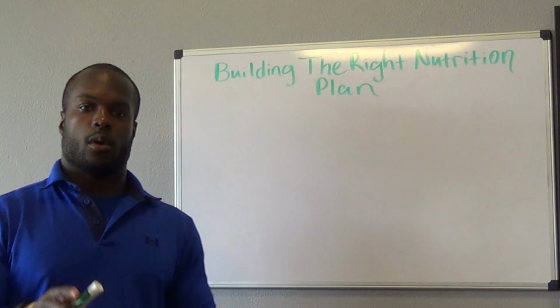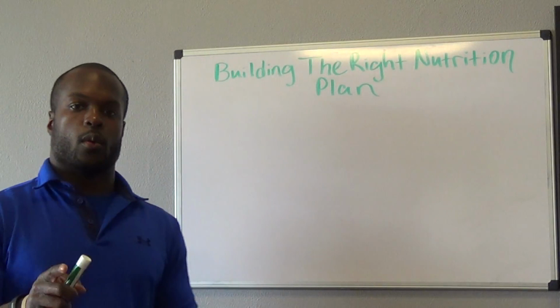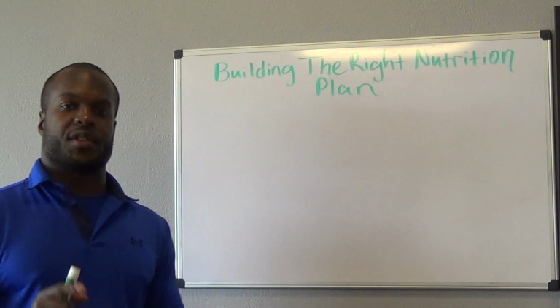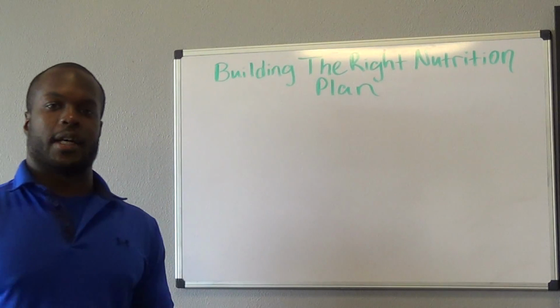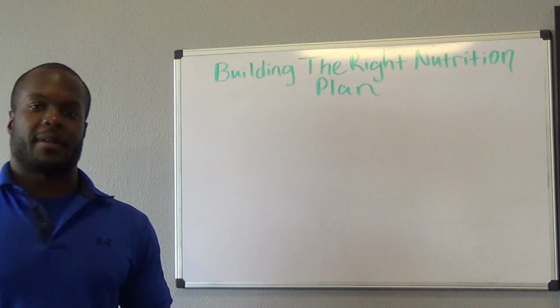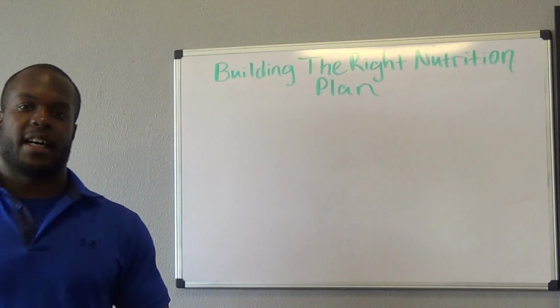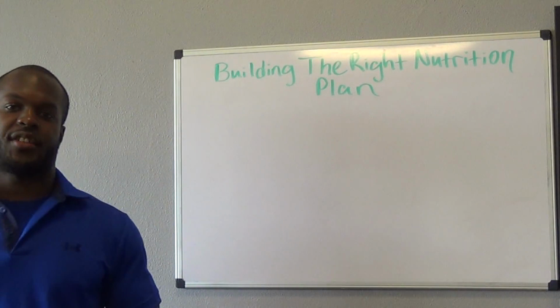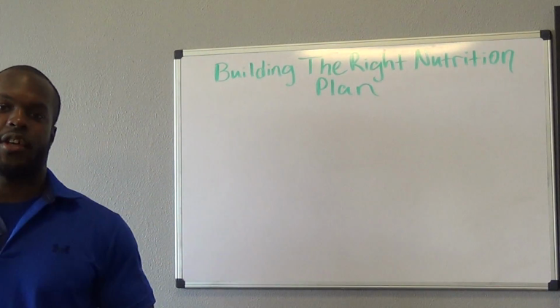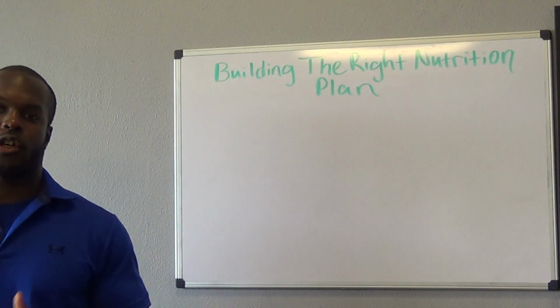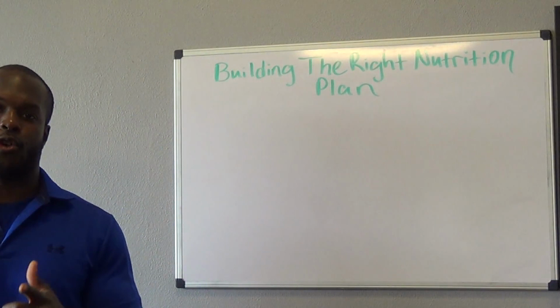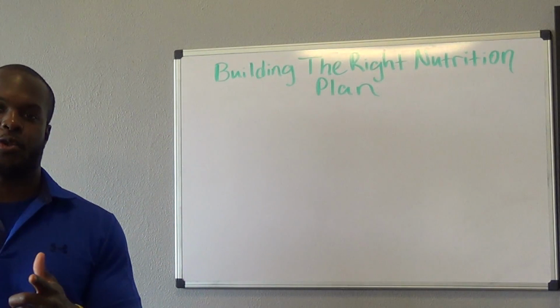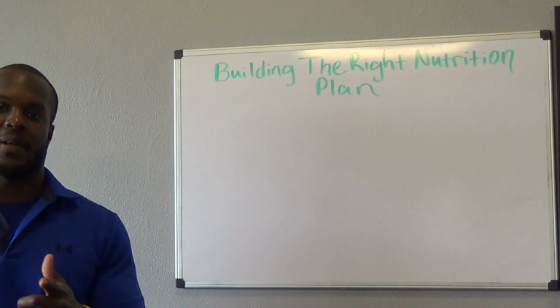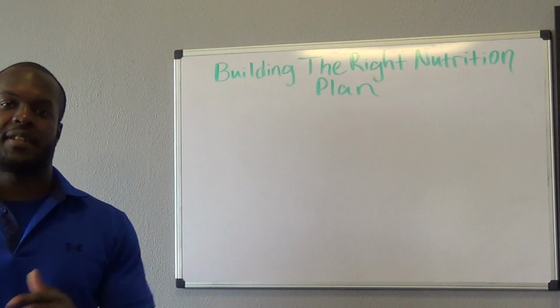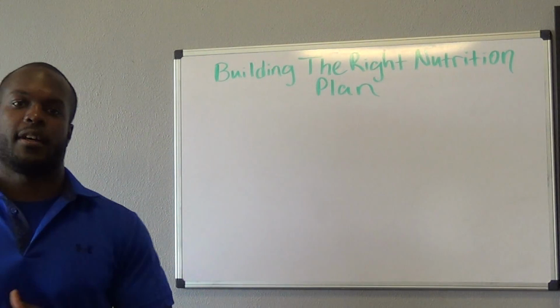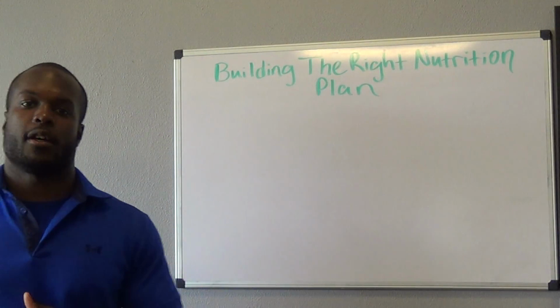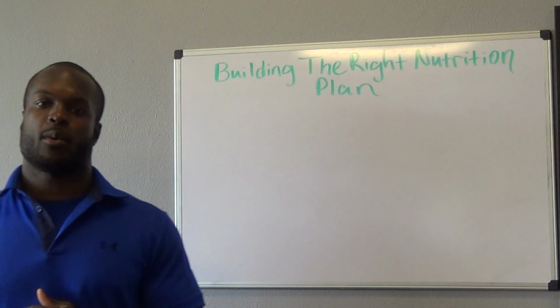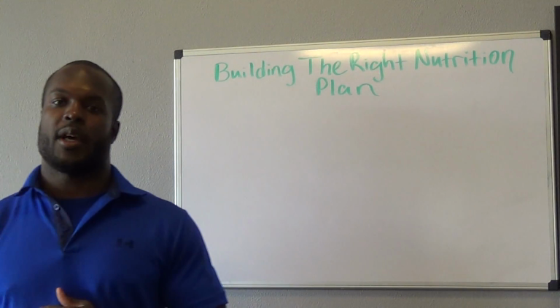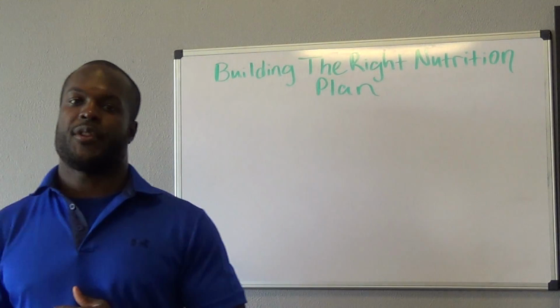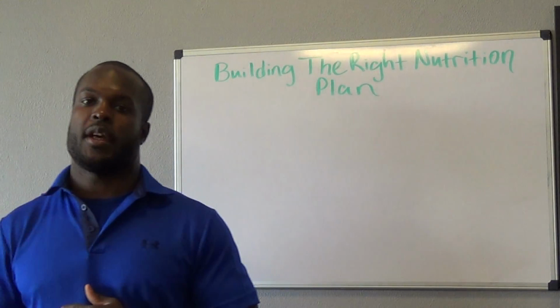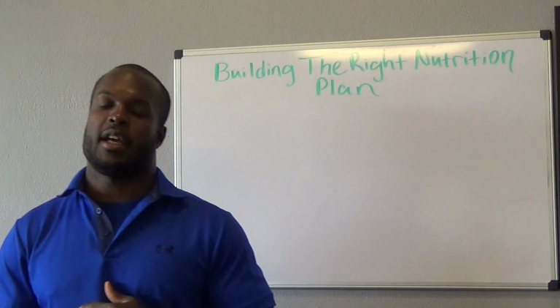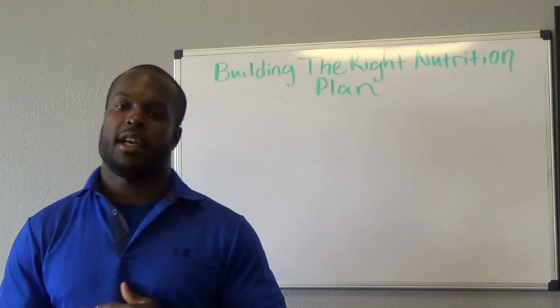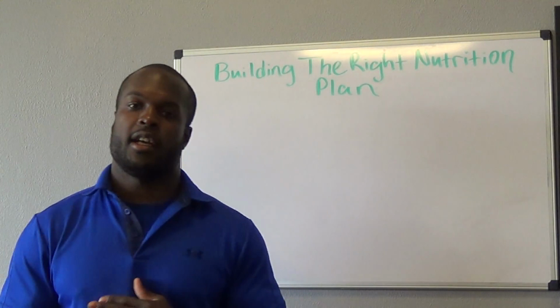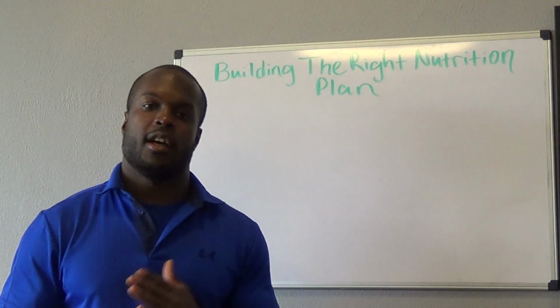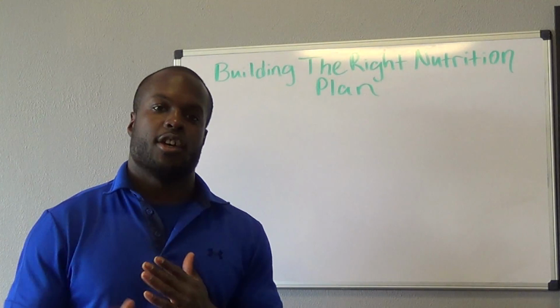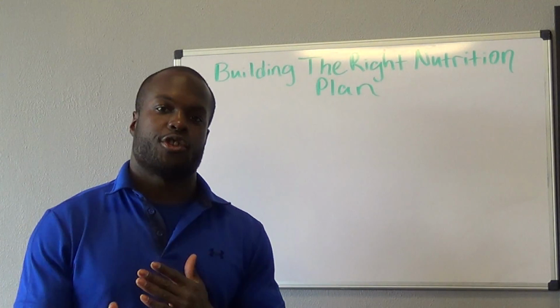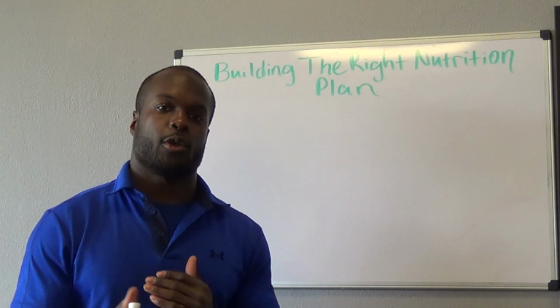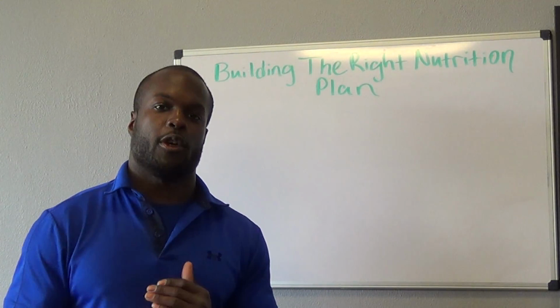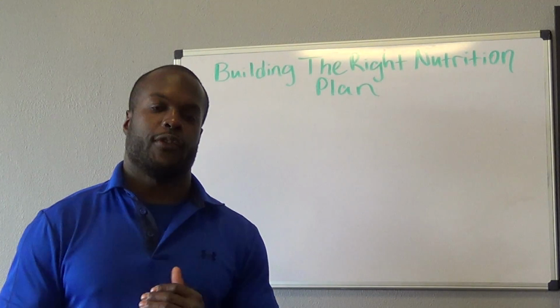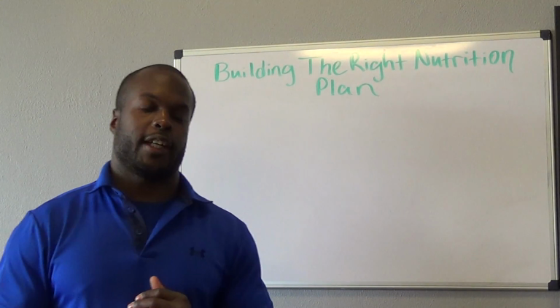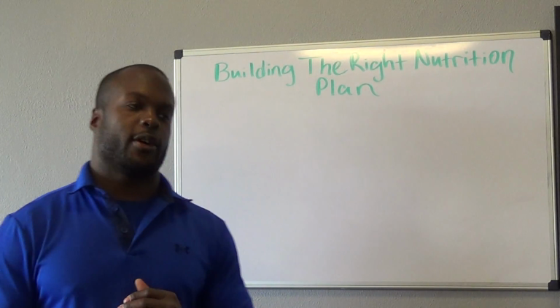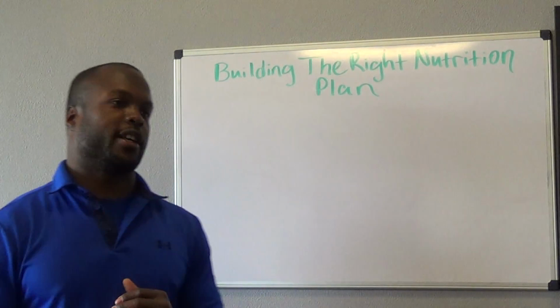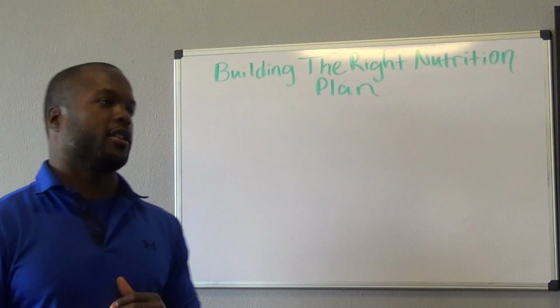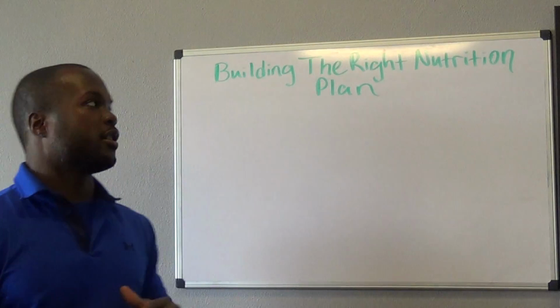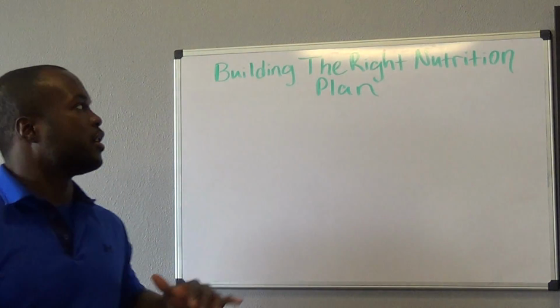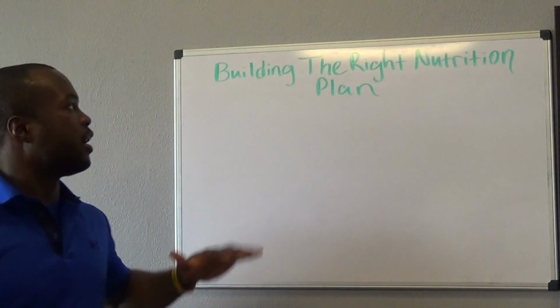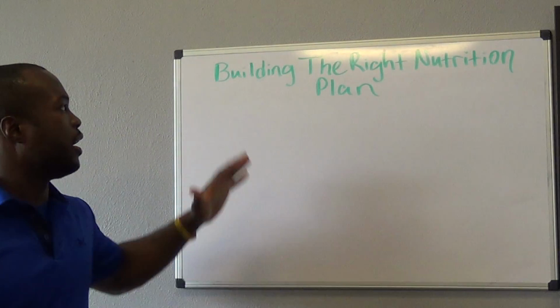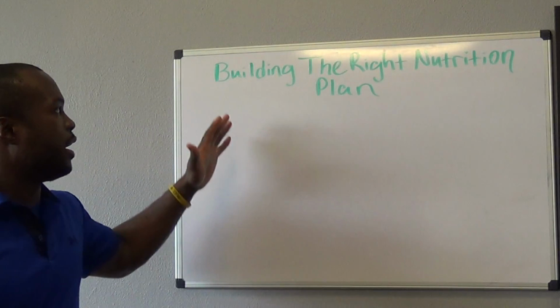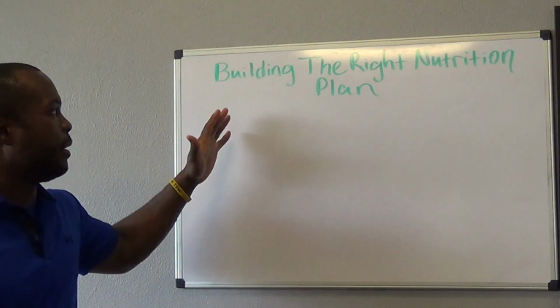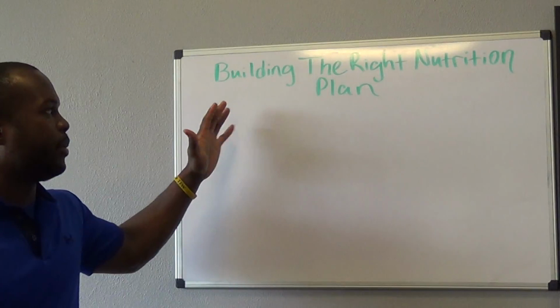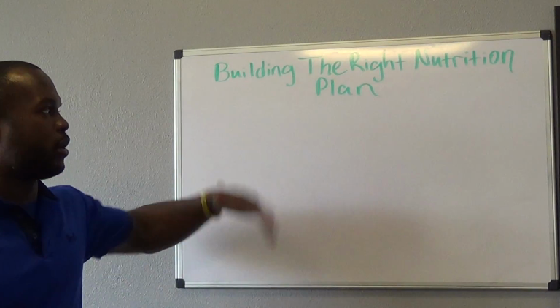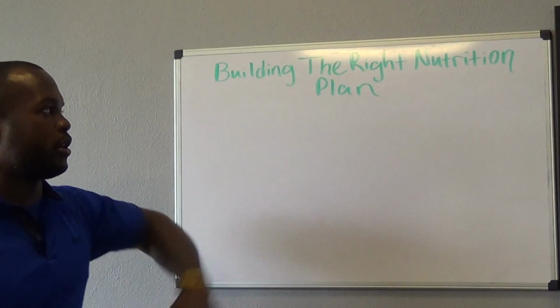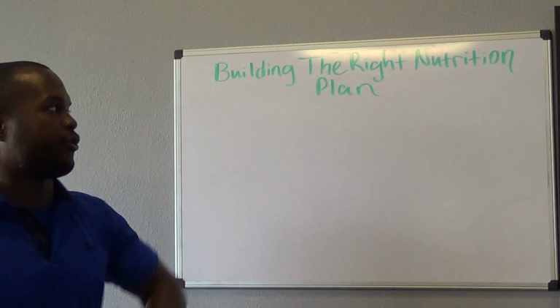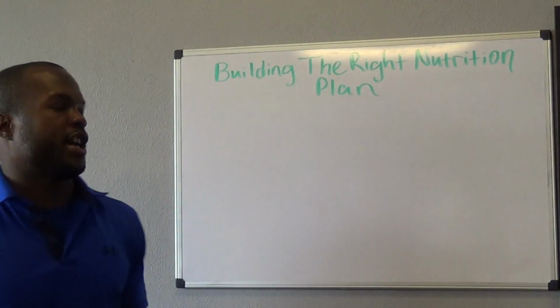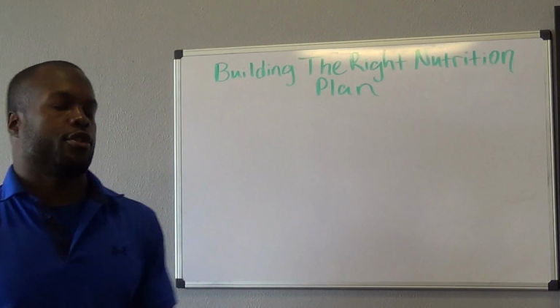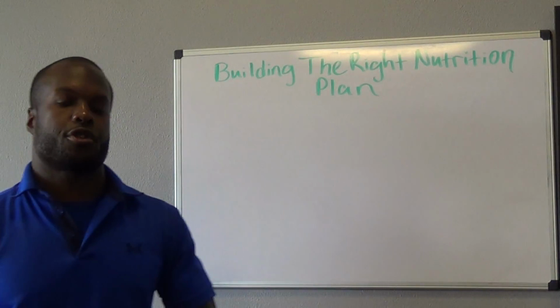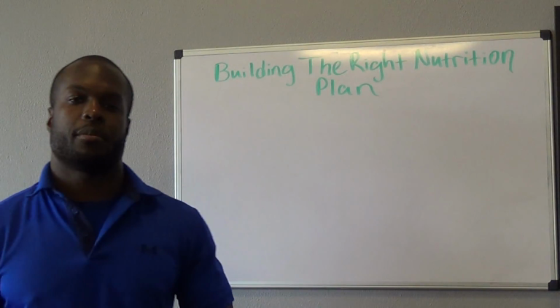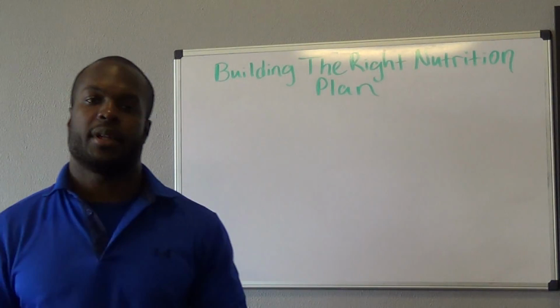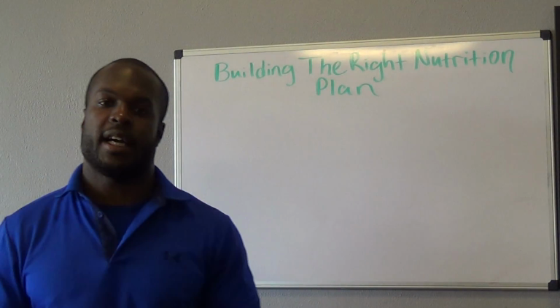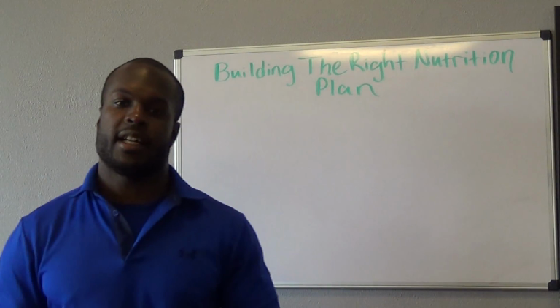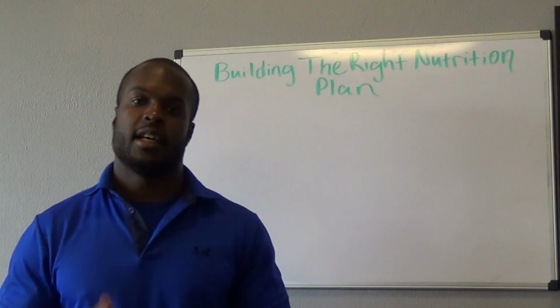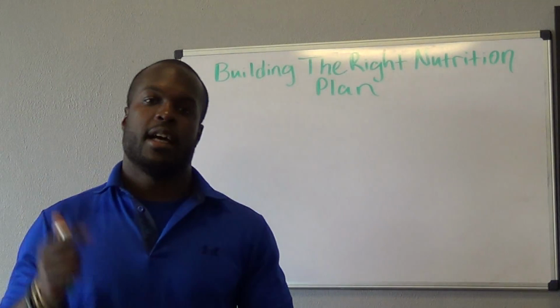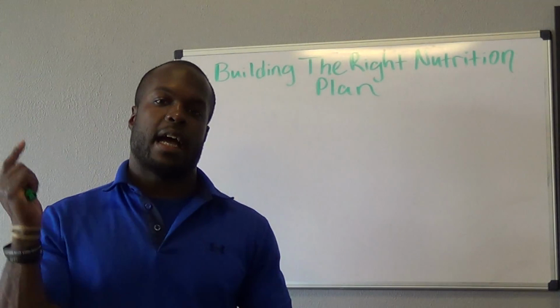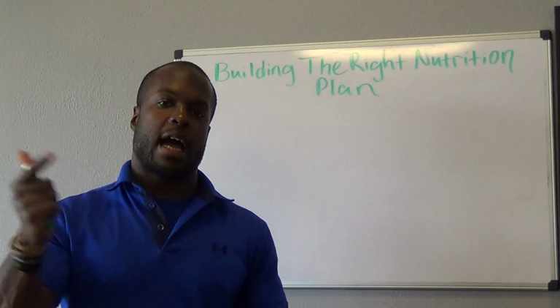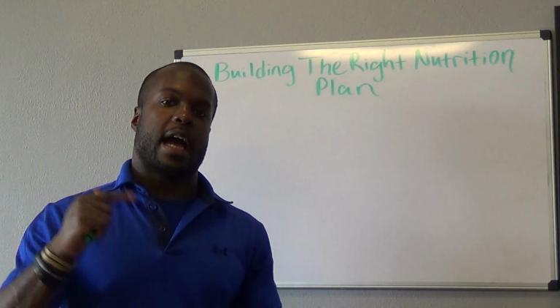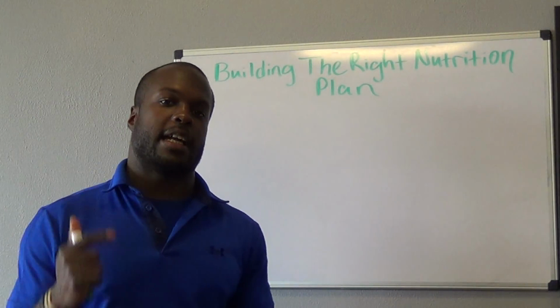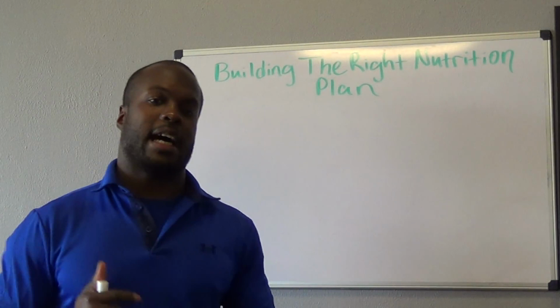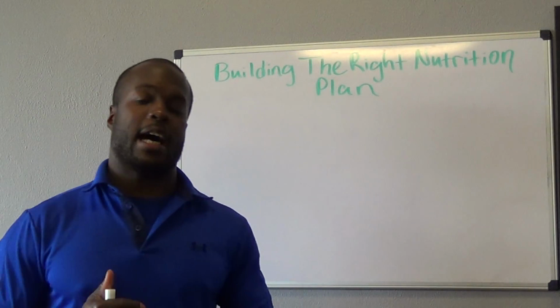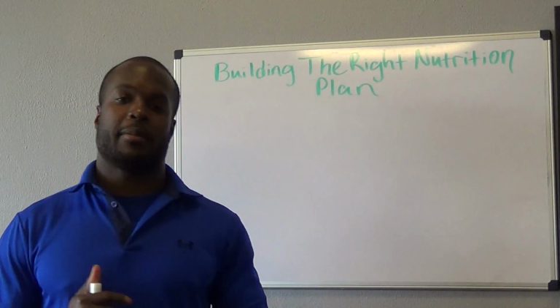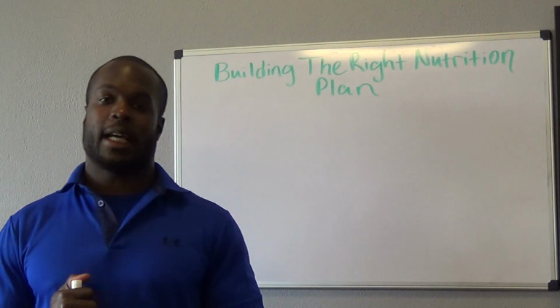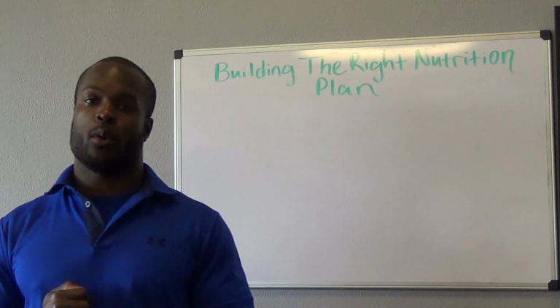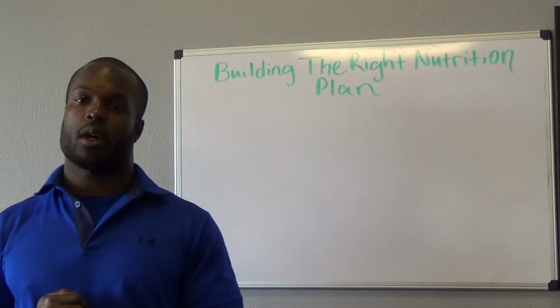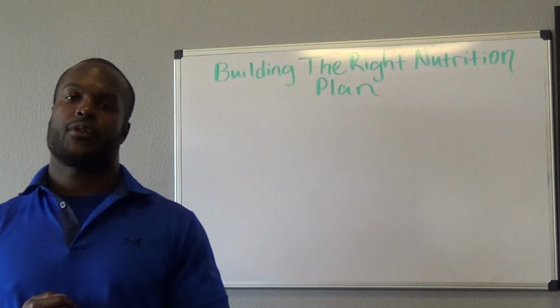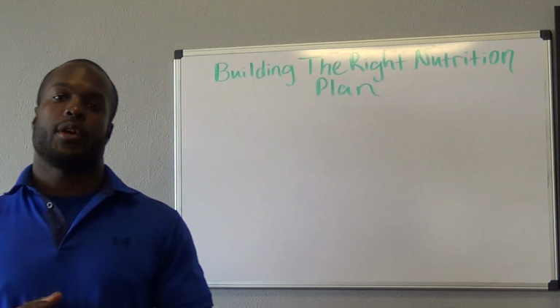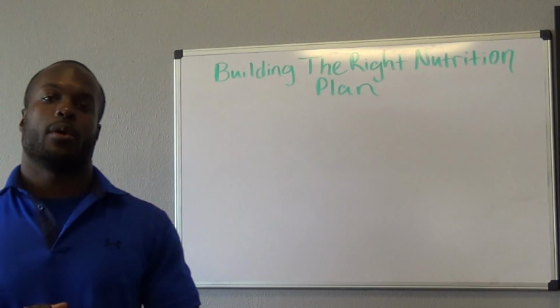What's up guys? Coach Chris here with a short little video about building your right nutrition plan and how to make it work for you.